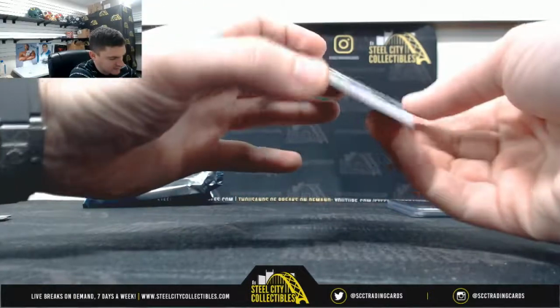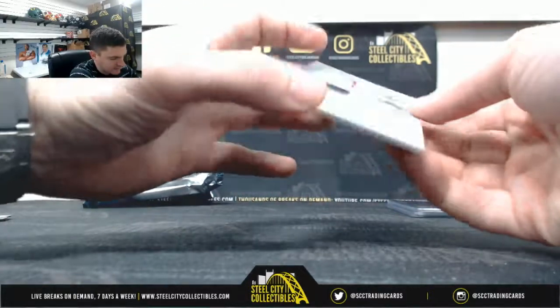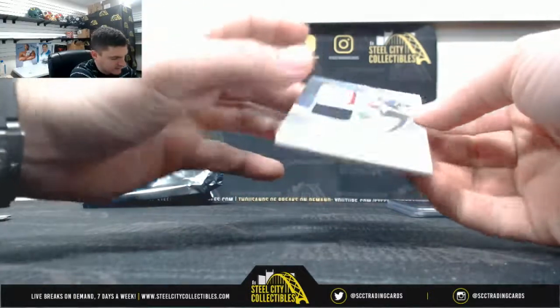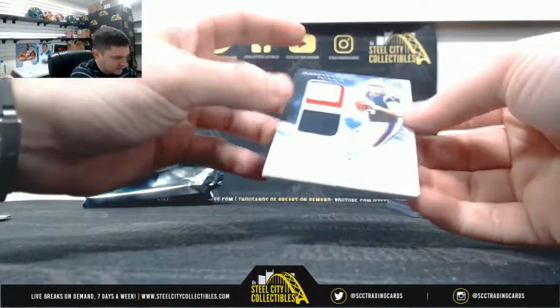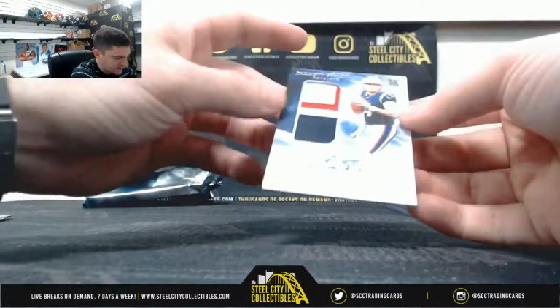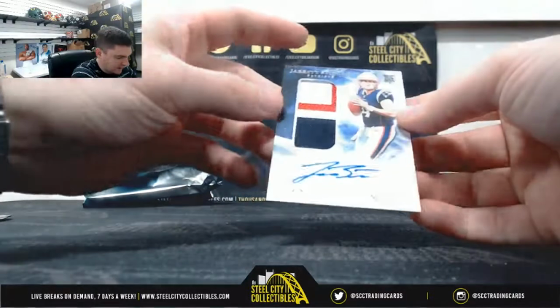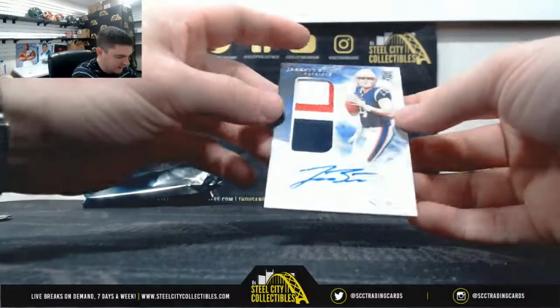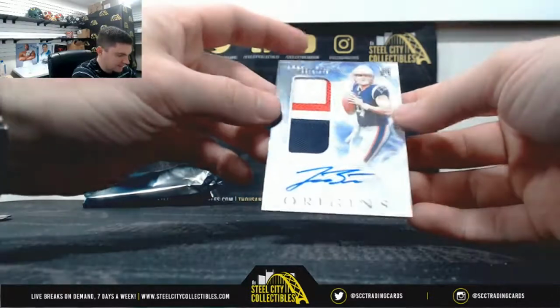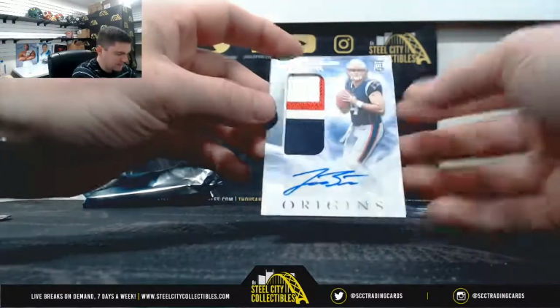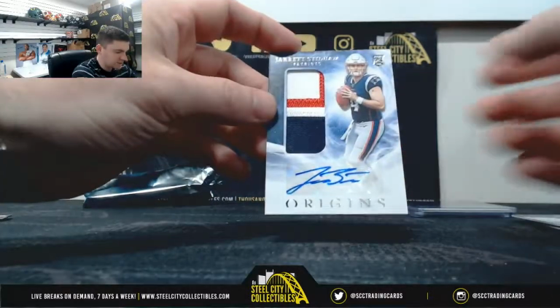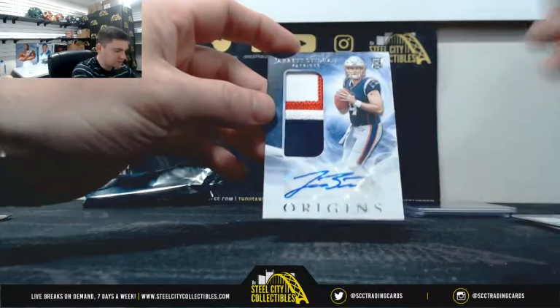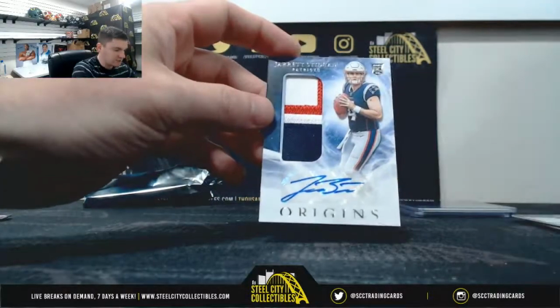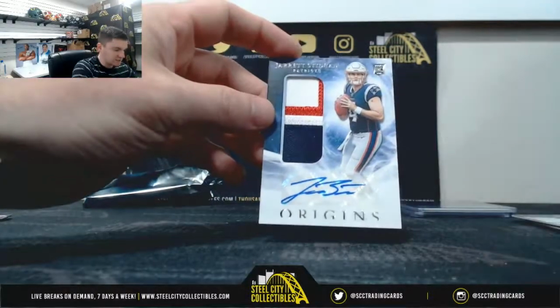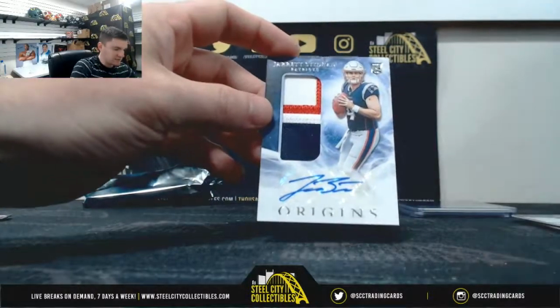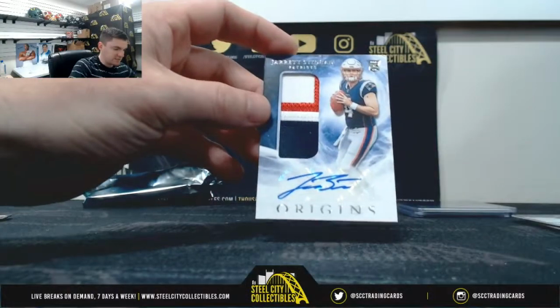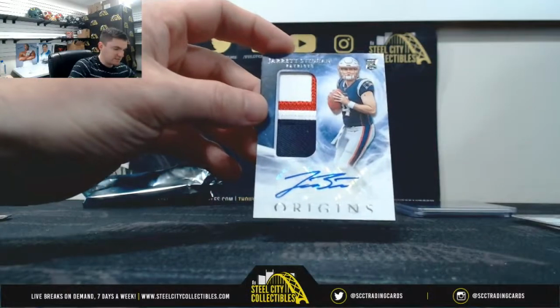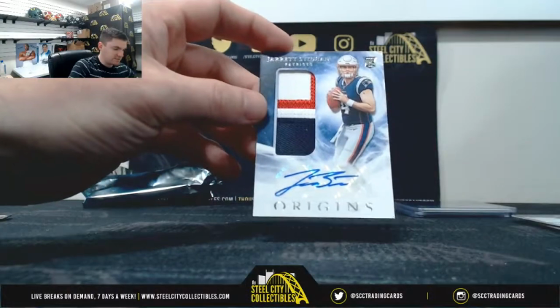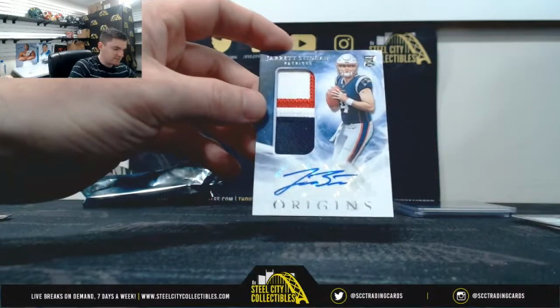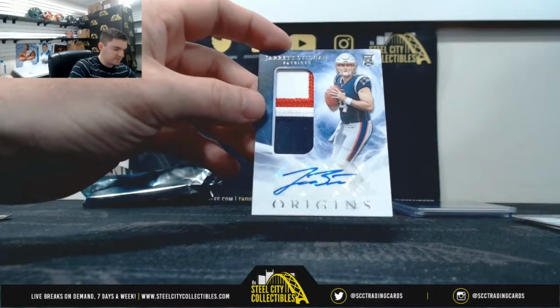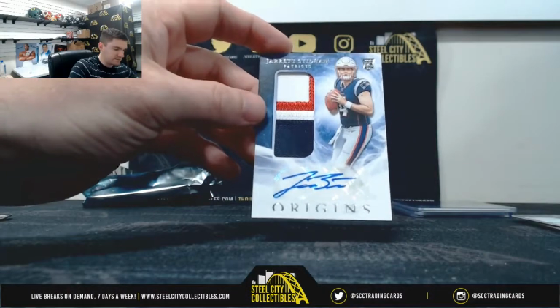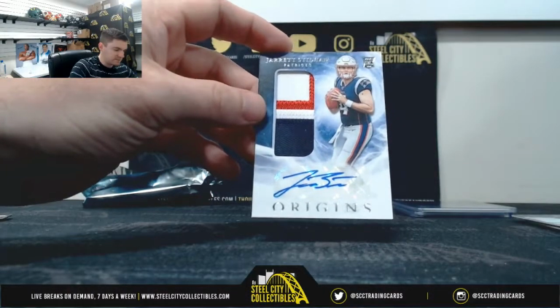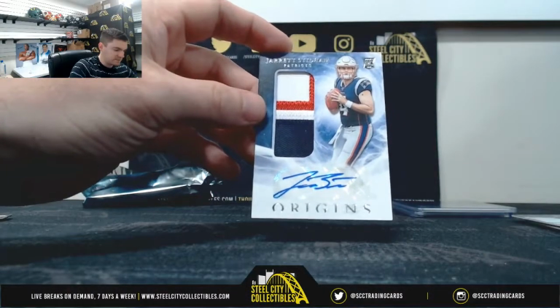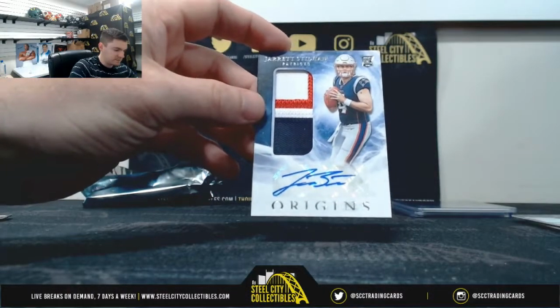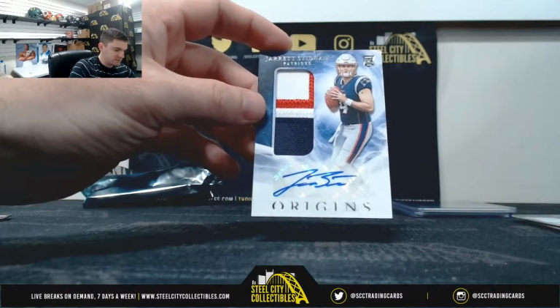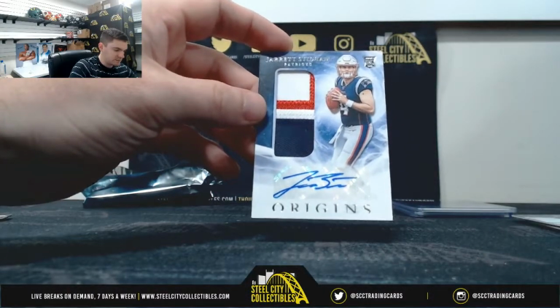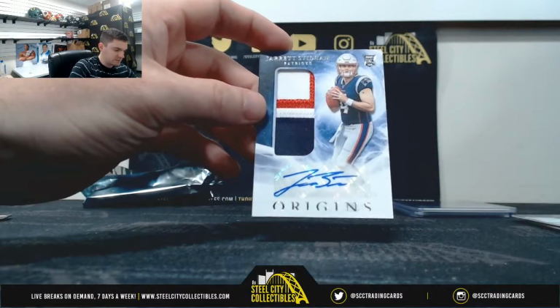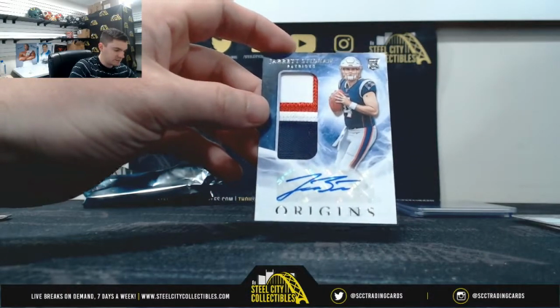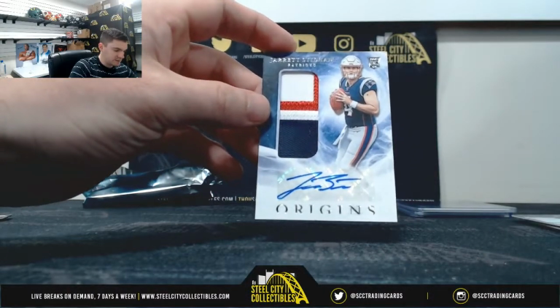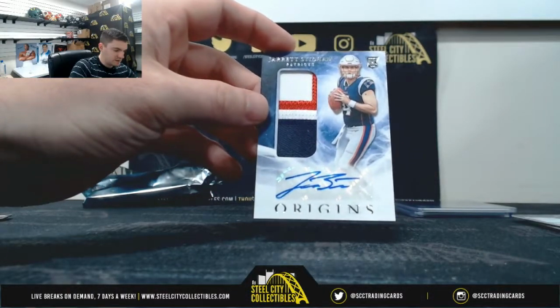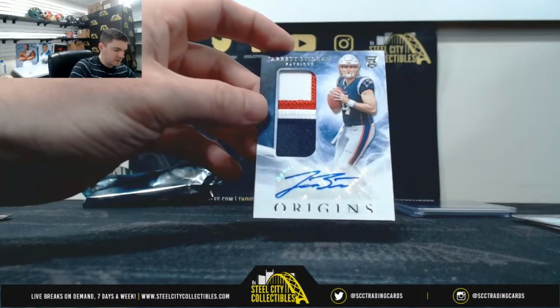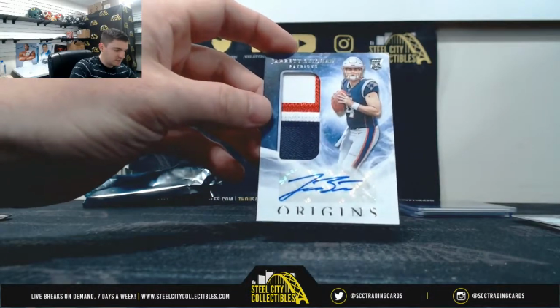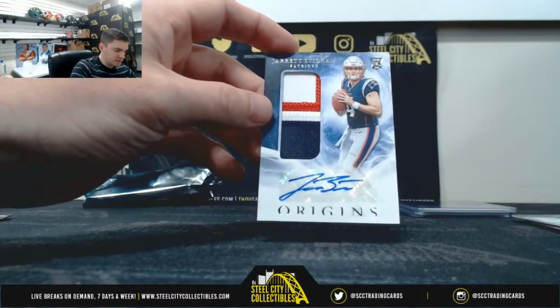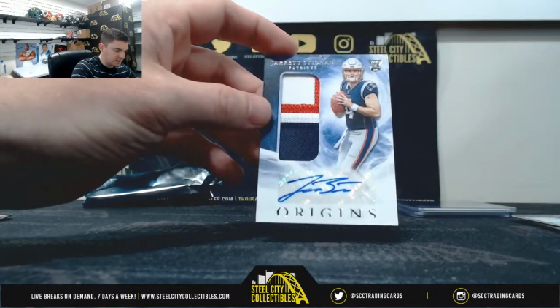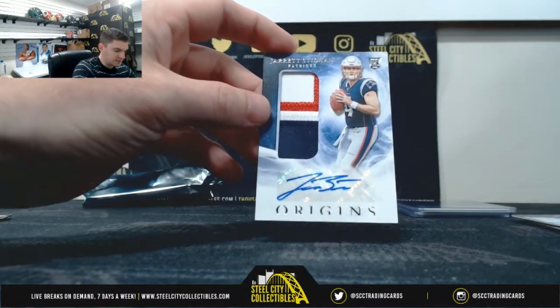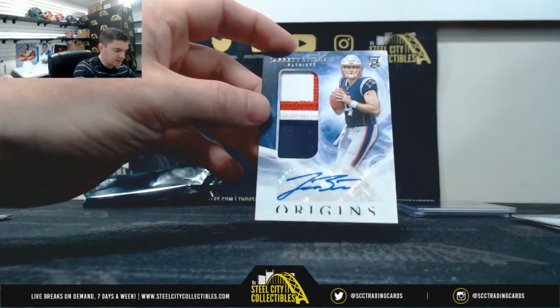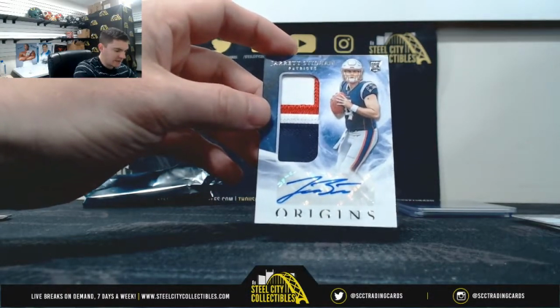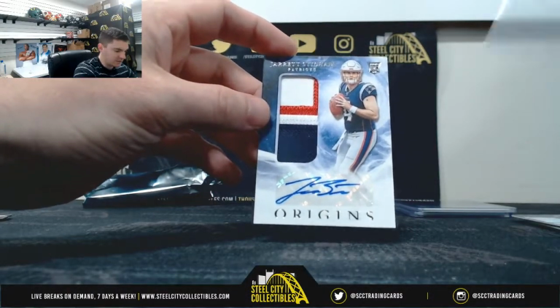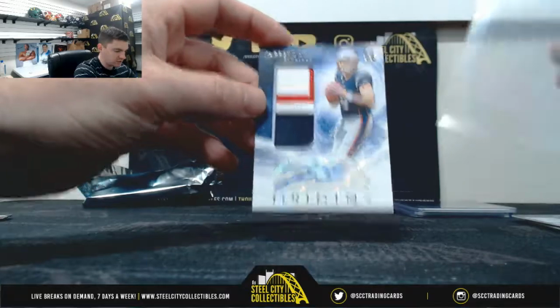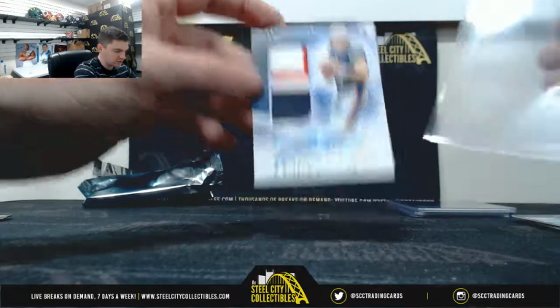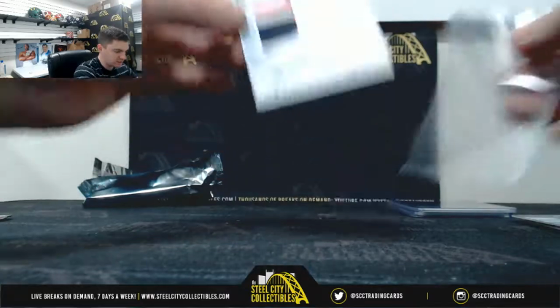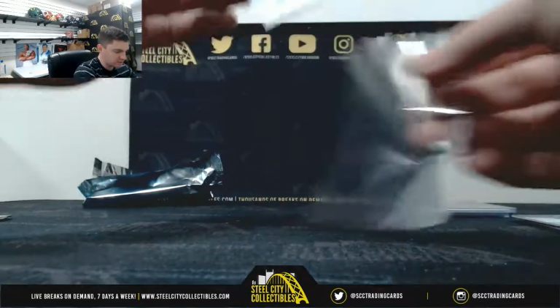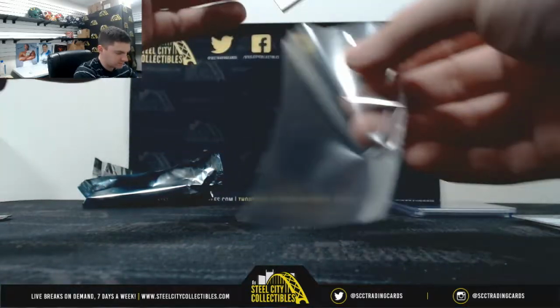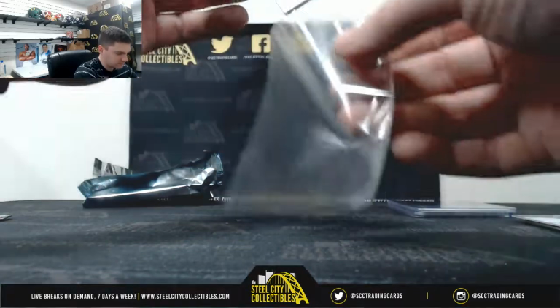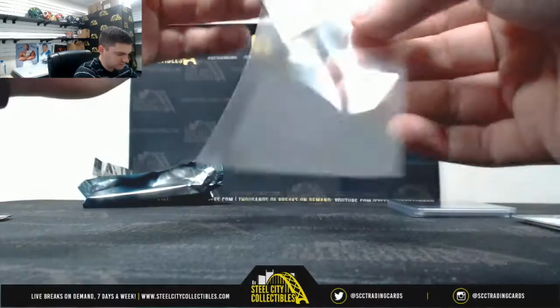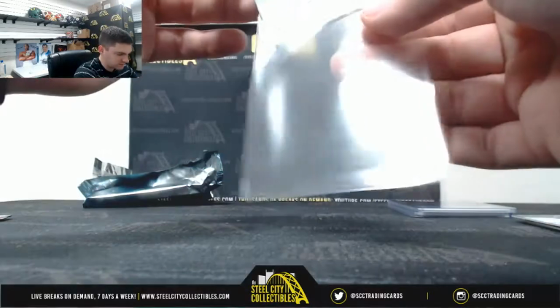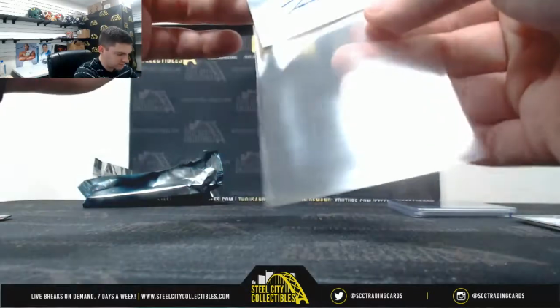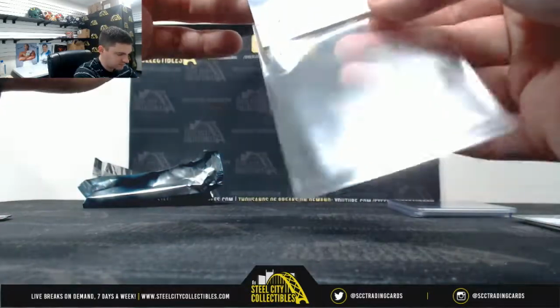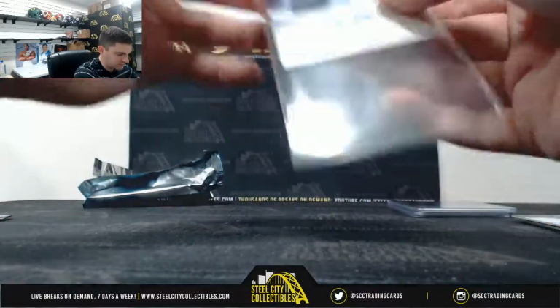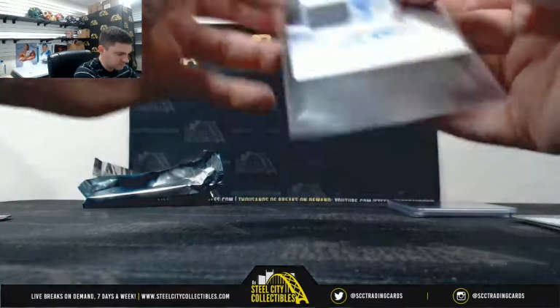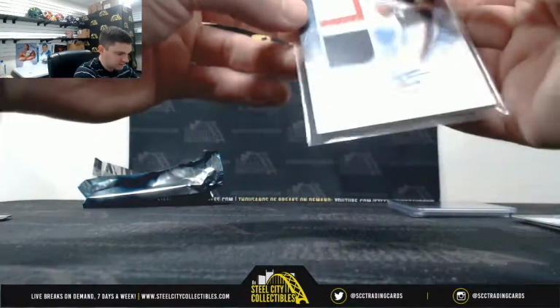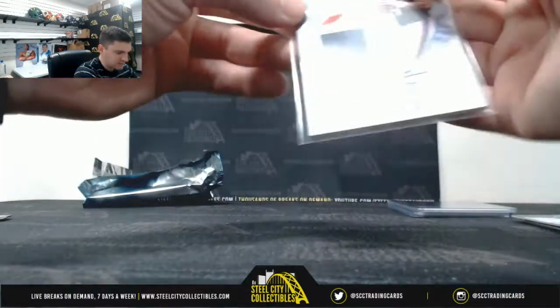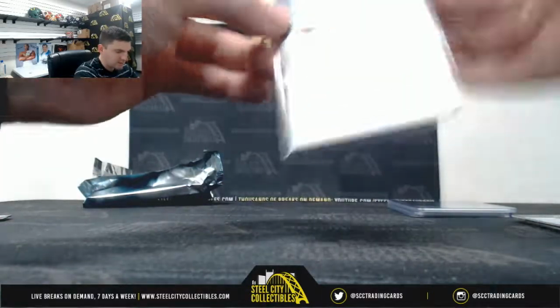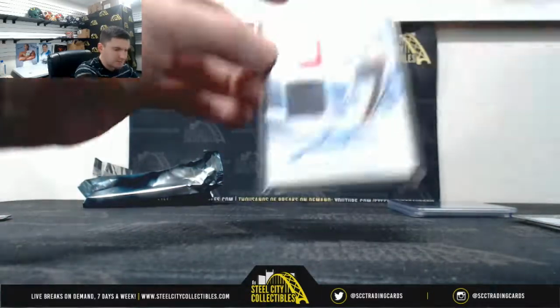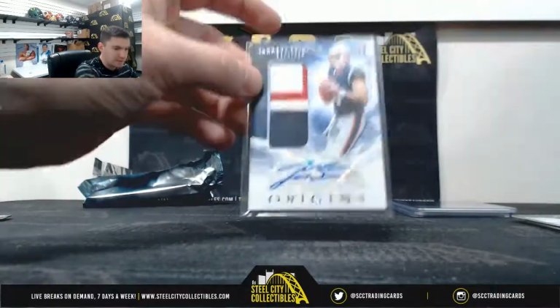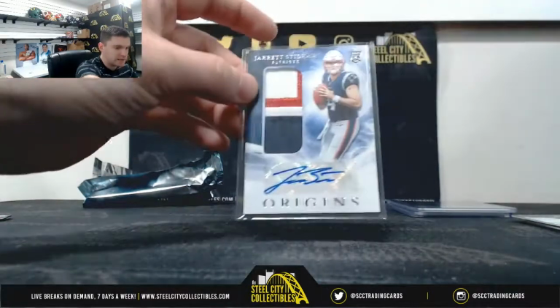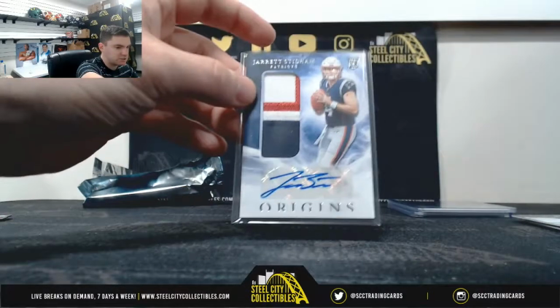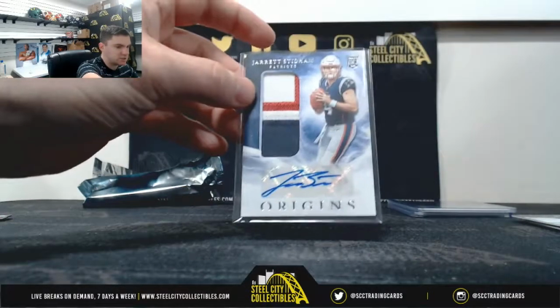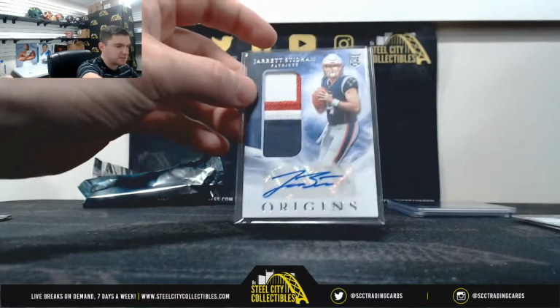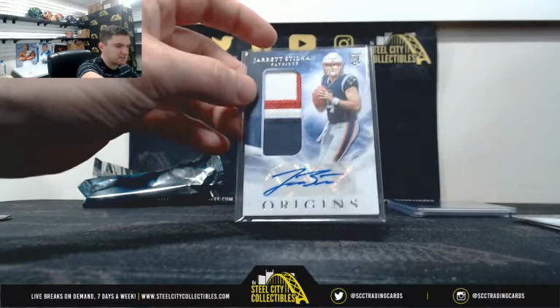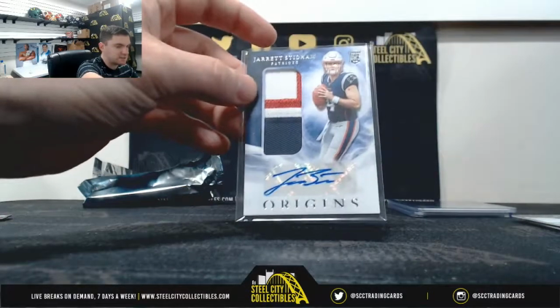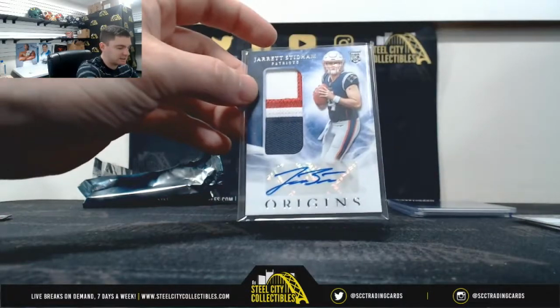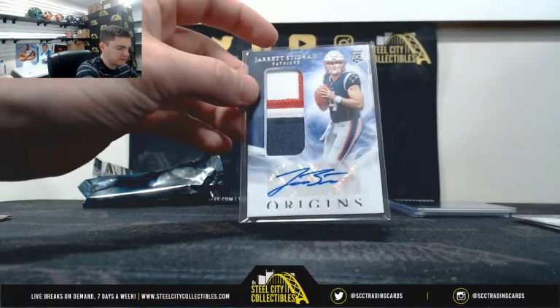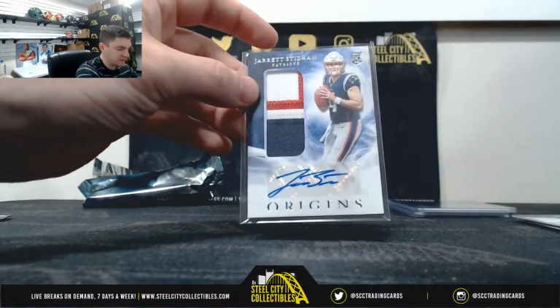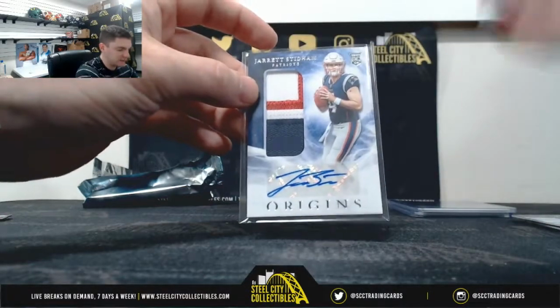And a nice Jaret Stidham three color patch auto. Patriots — nice one there.